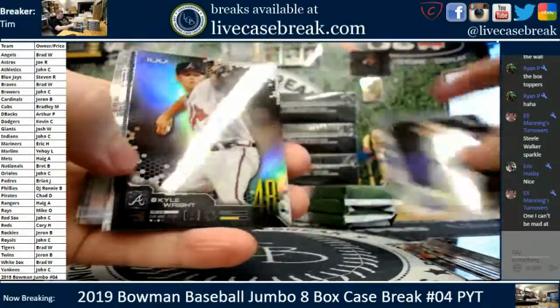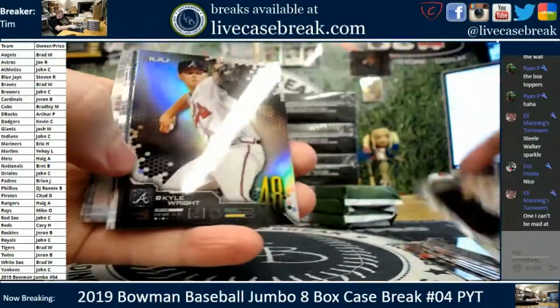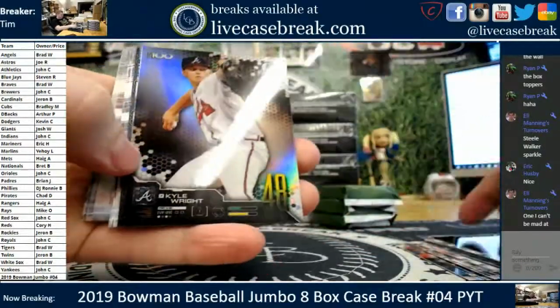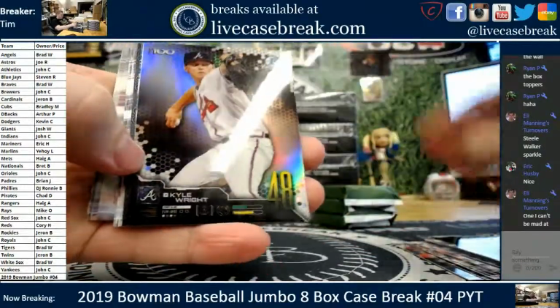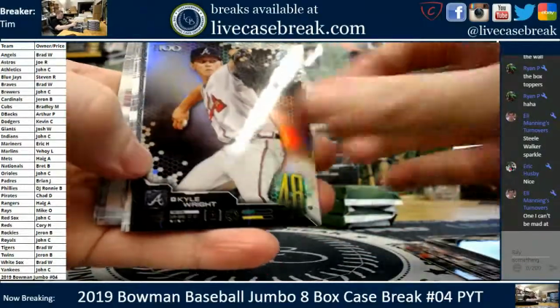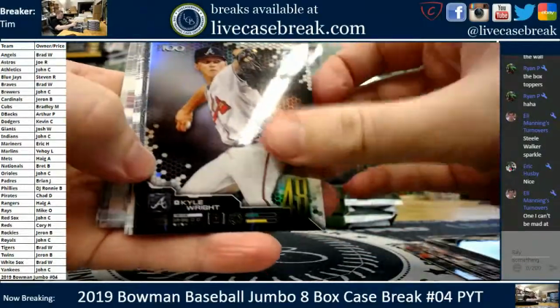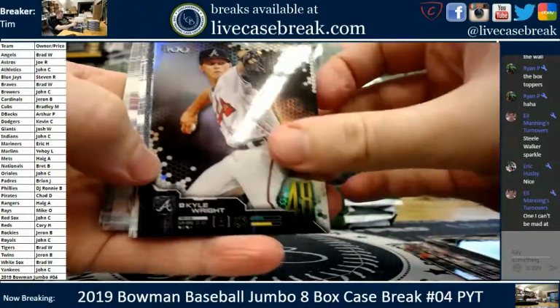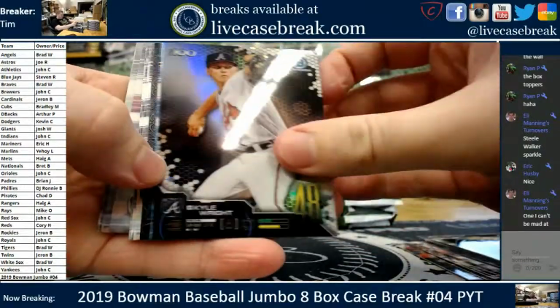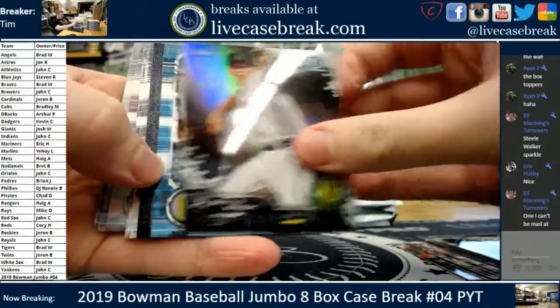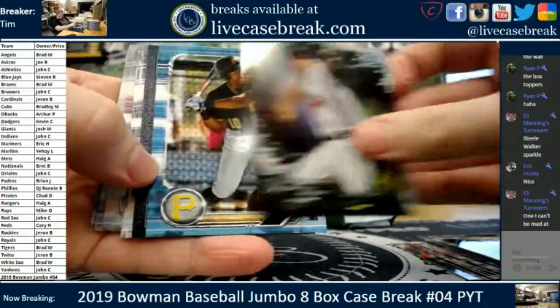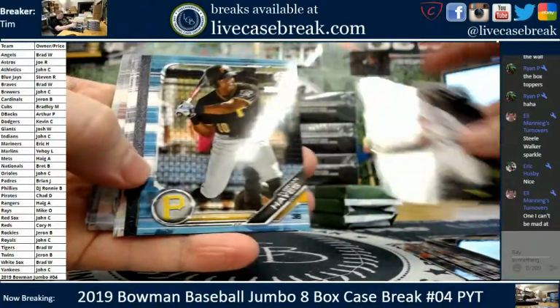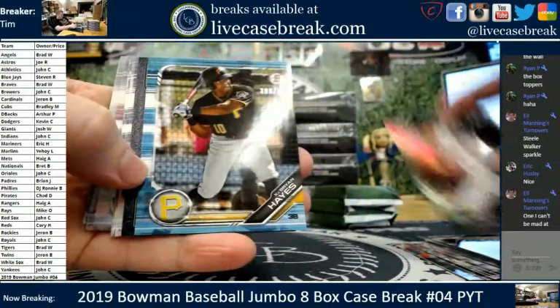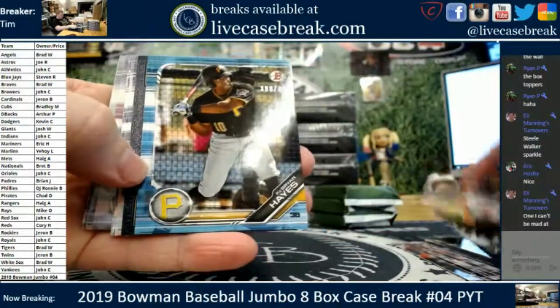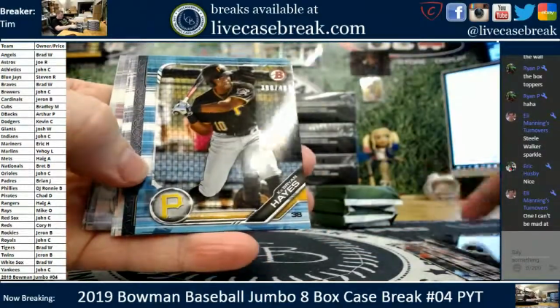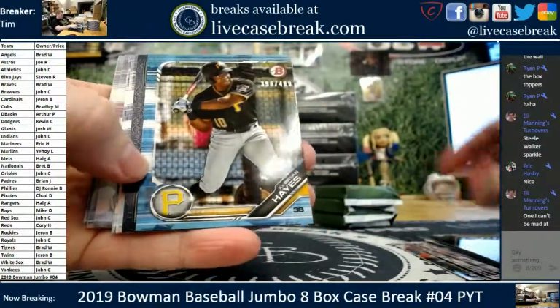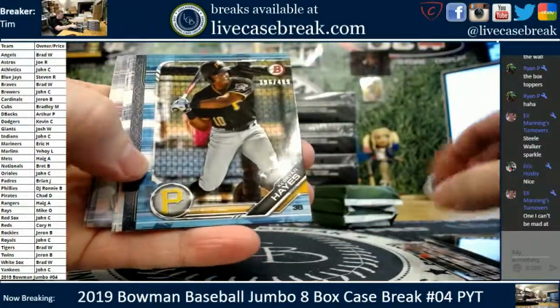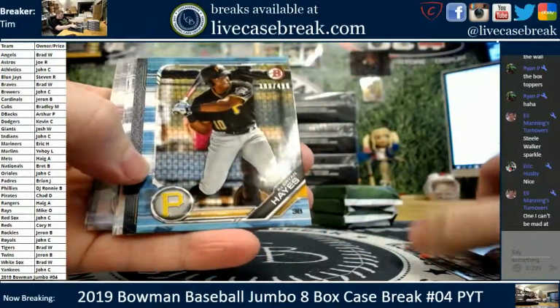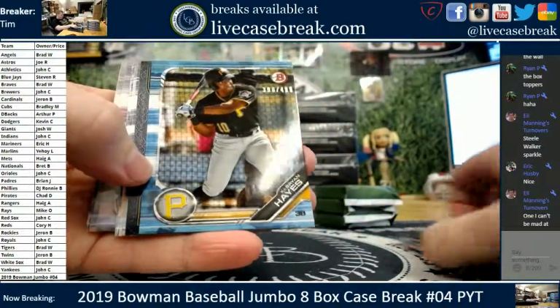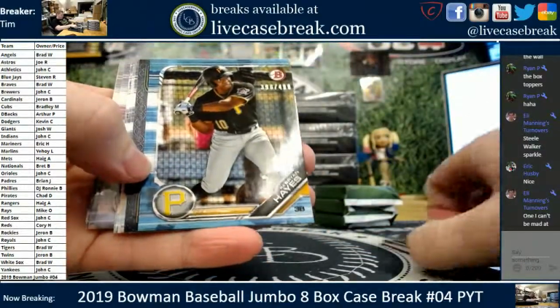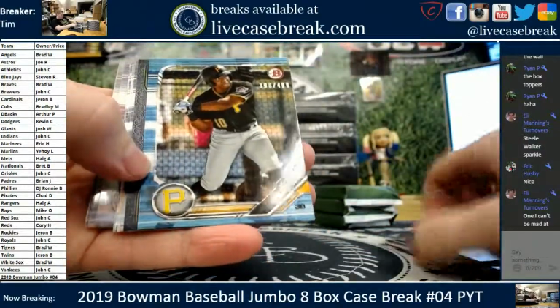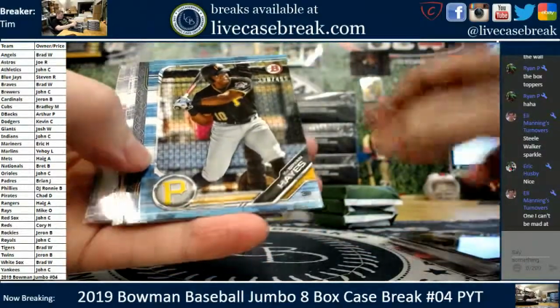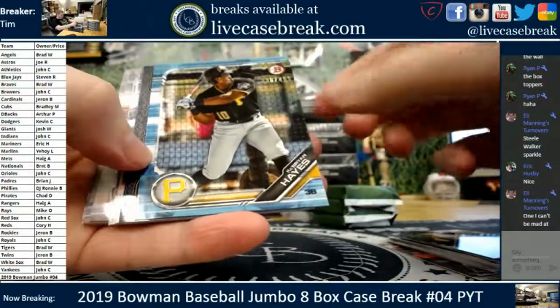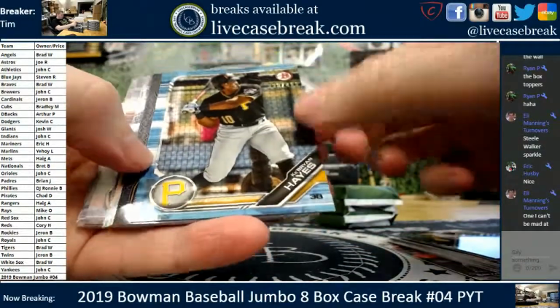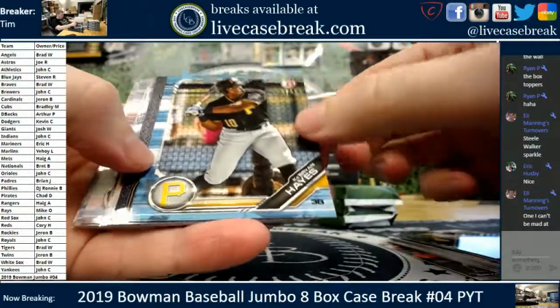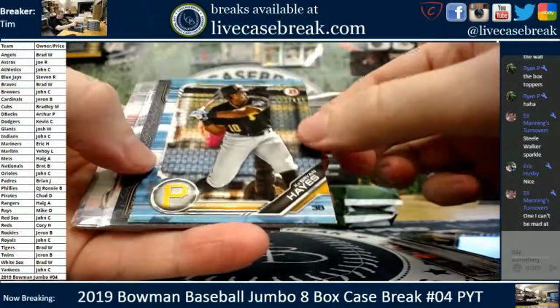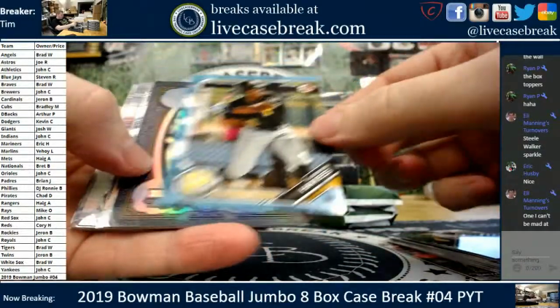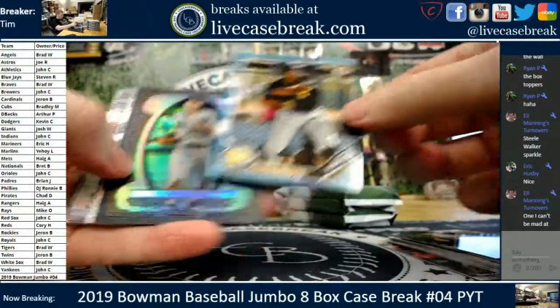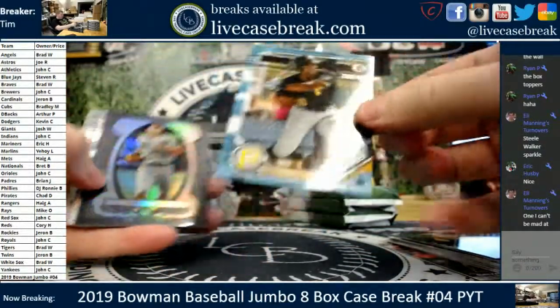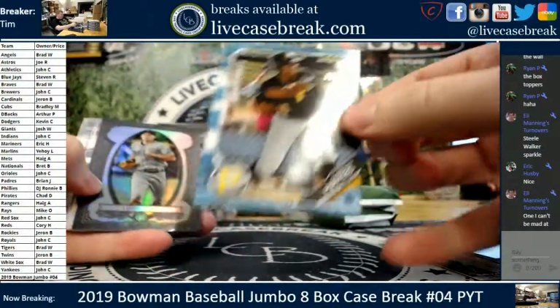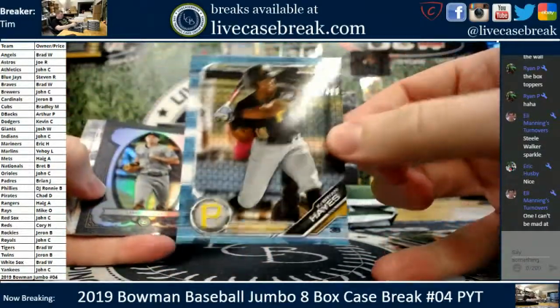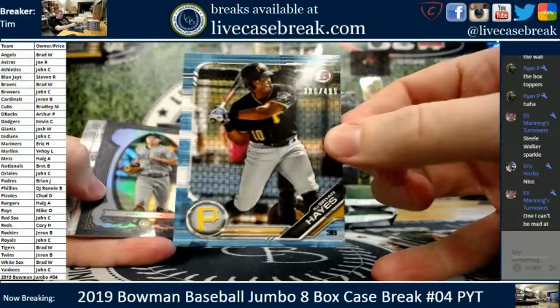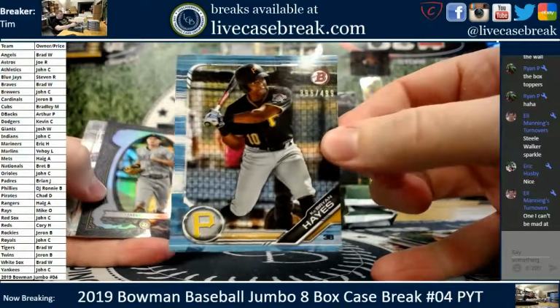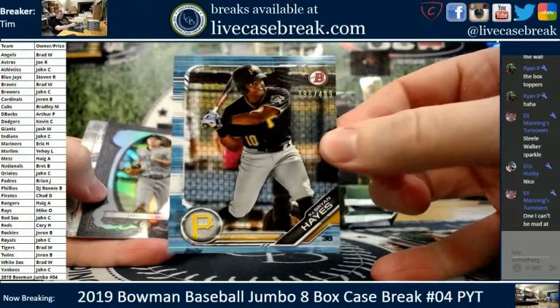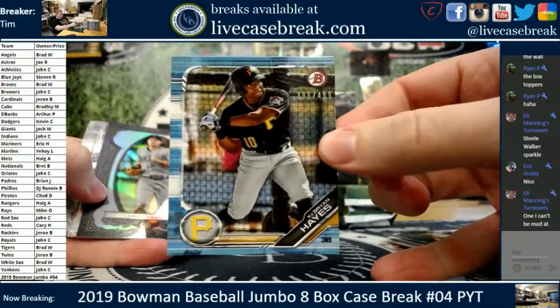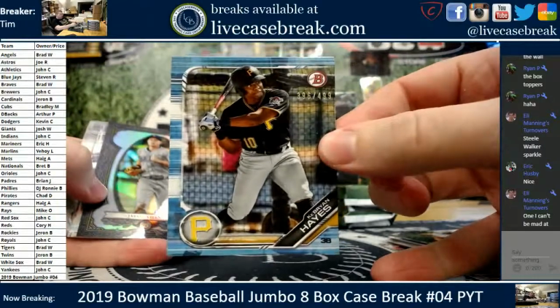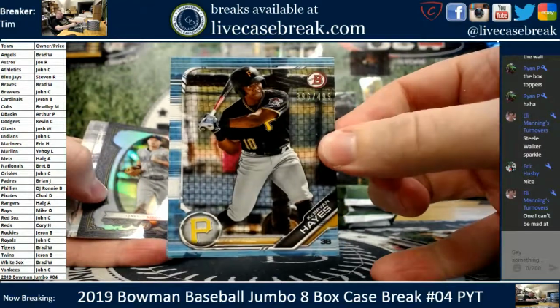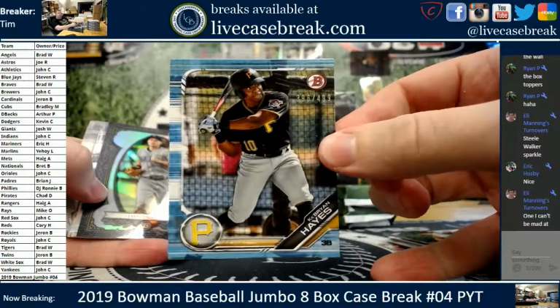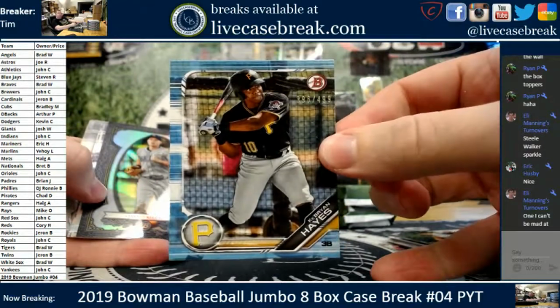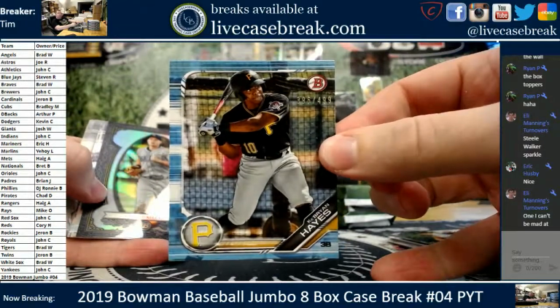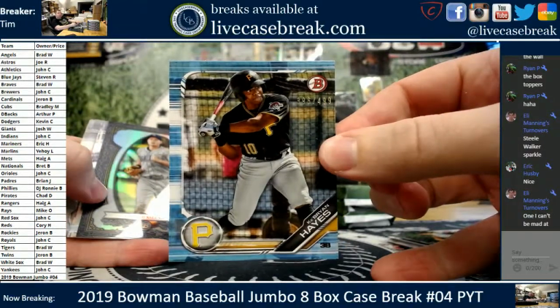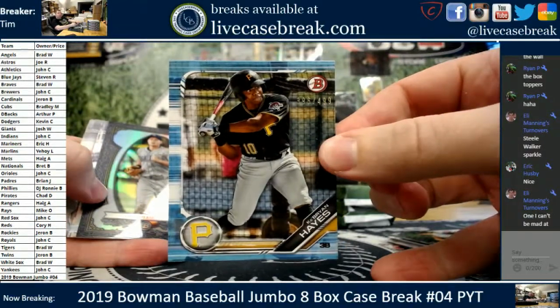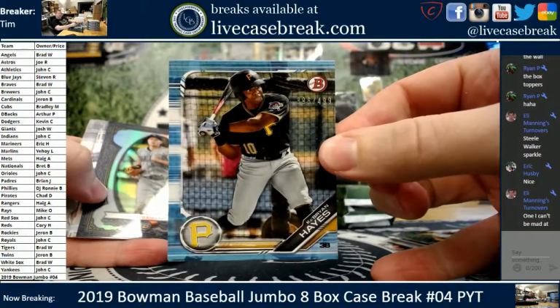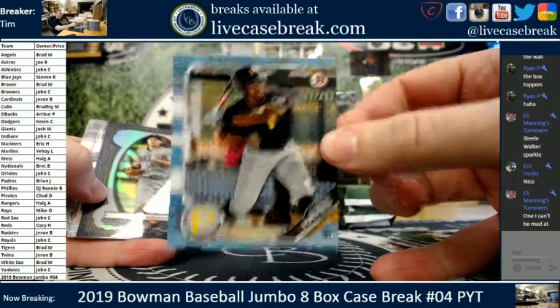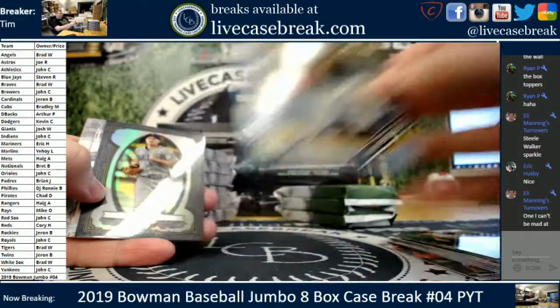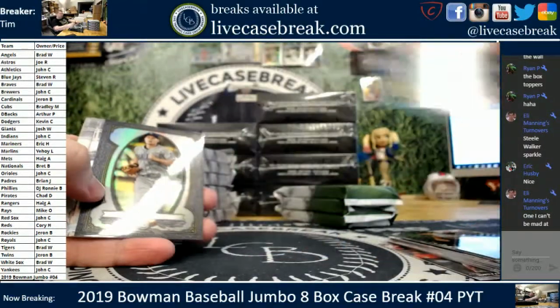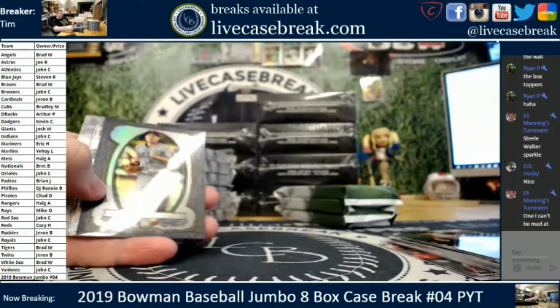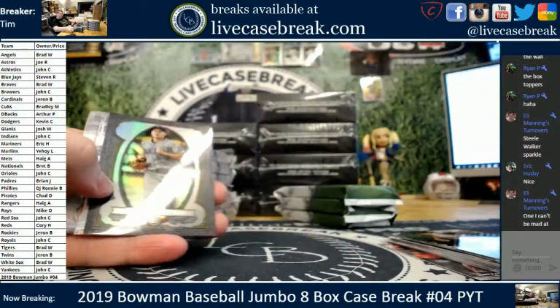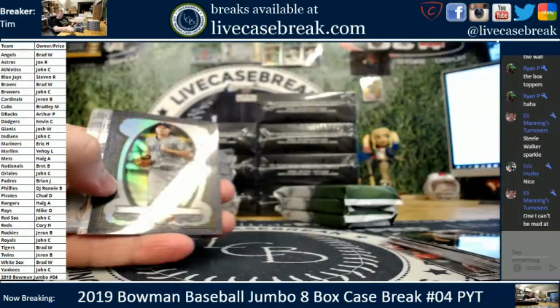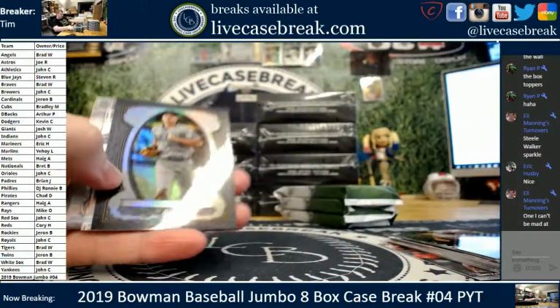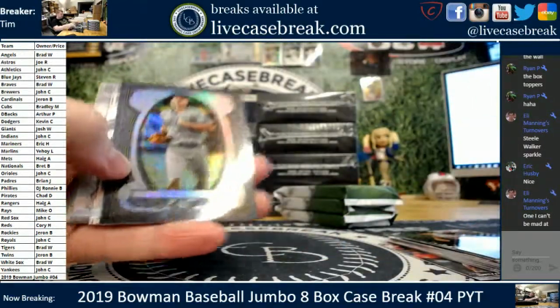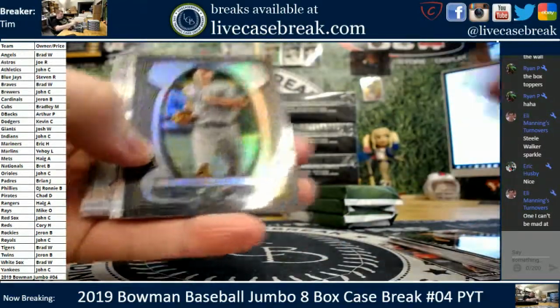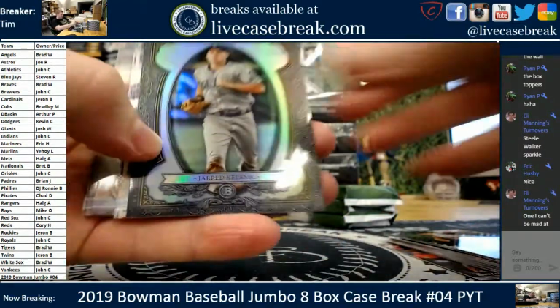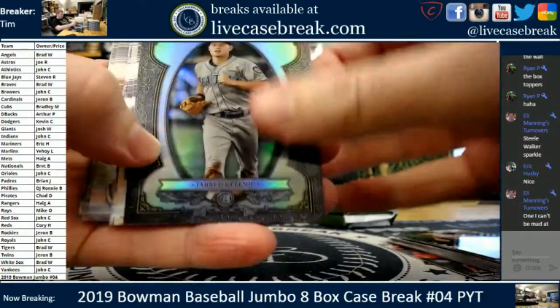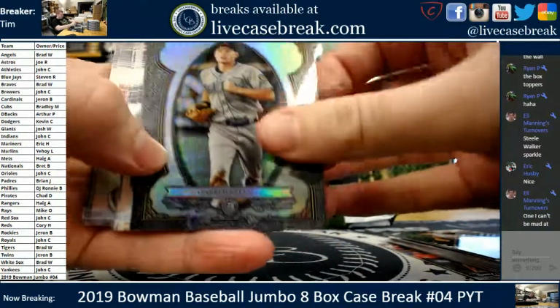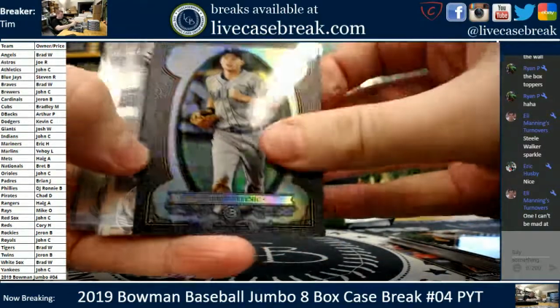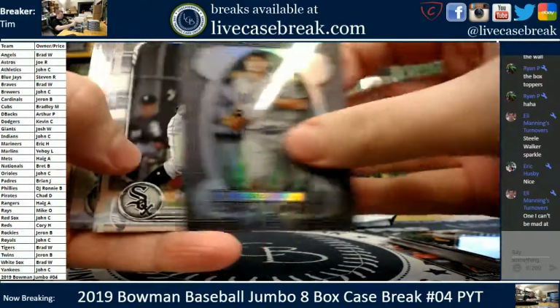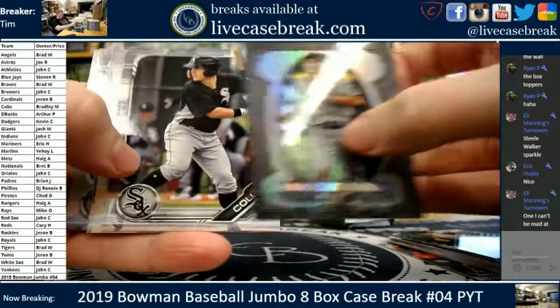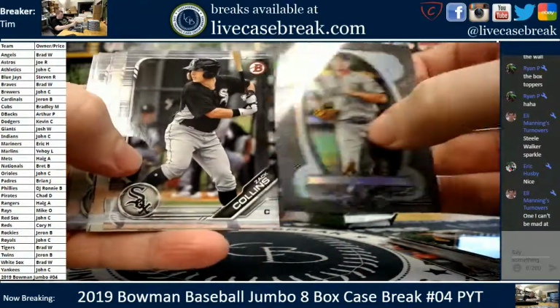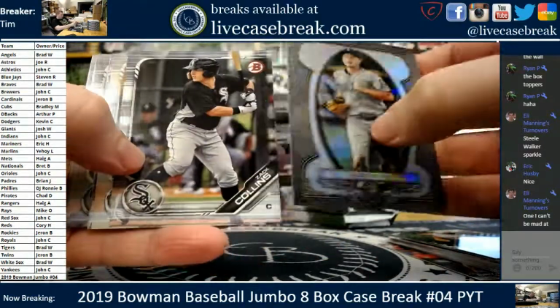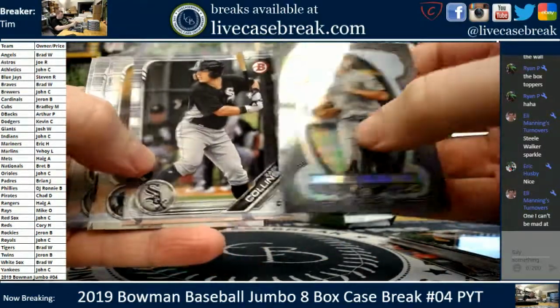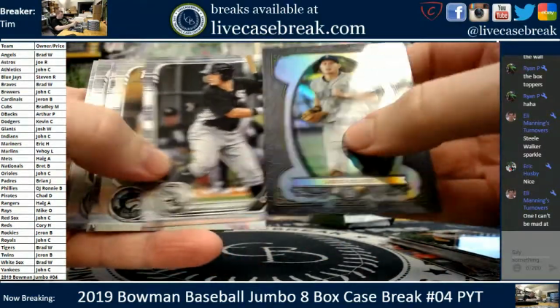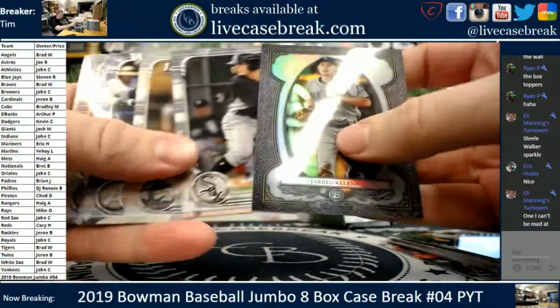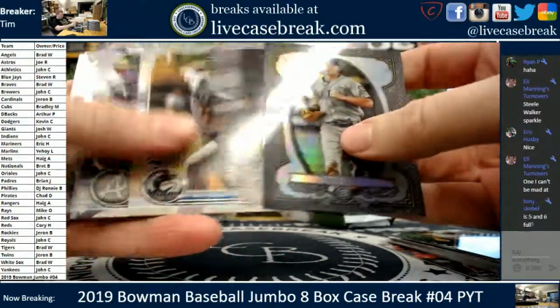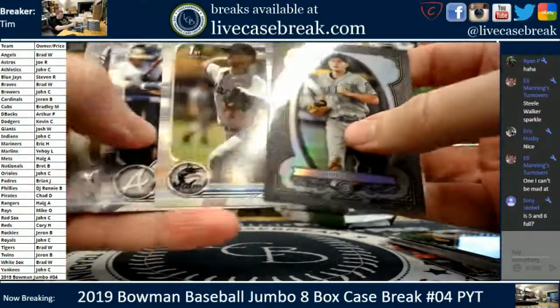Tops 100, Kyle Wright. First numbered card, Keybron Hayes, $4.99 for the Pirates. Kalenic for the Sterling. Chromes on the bottom.